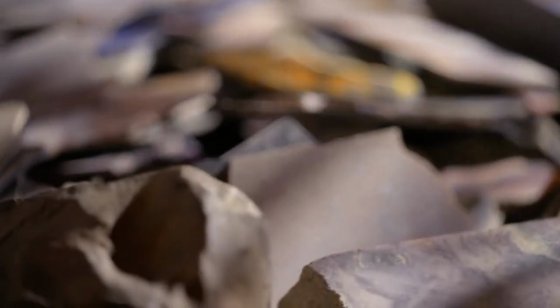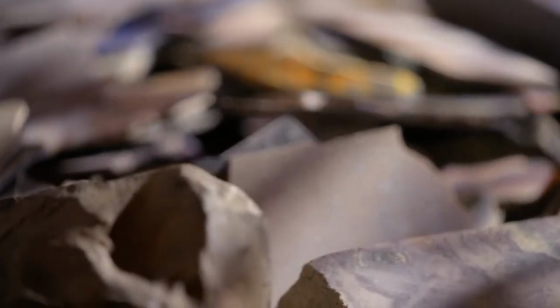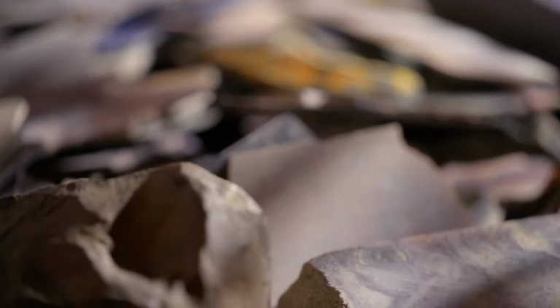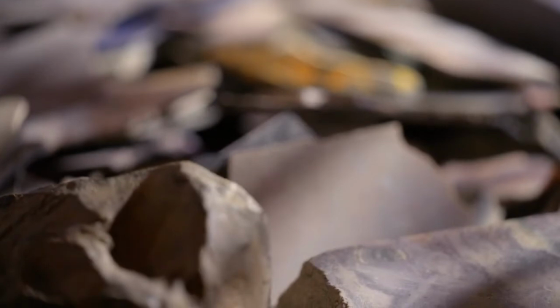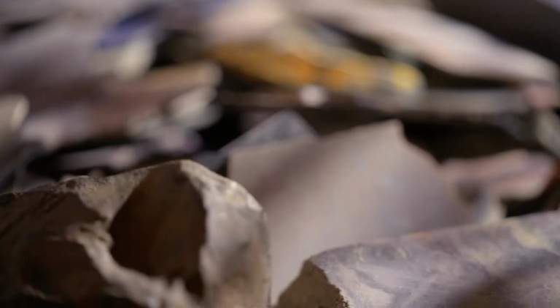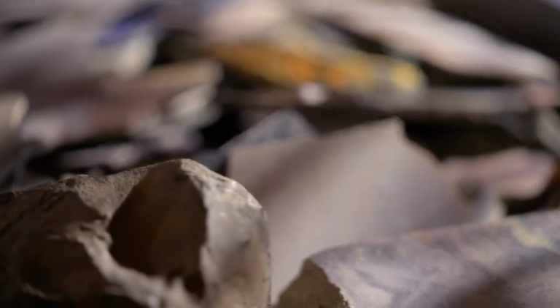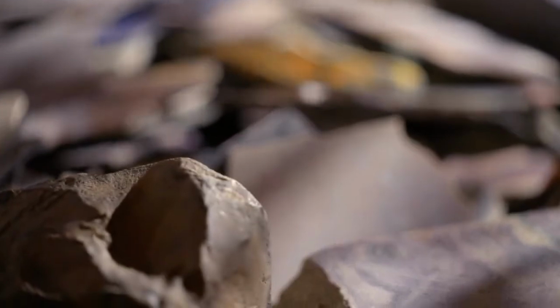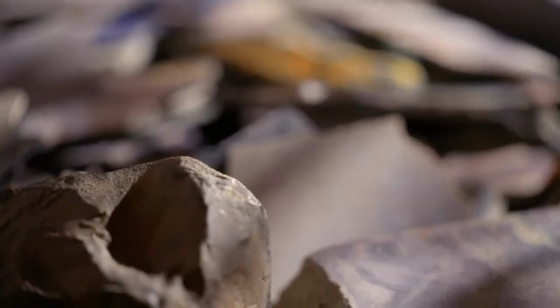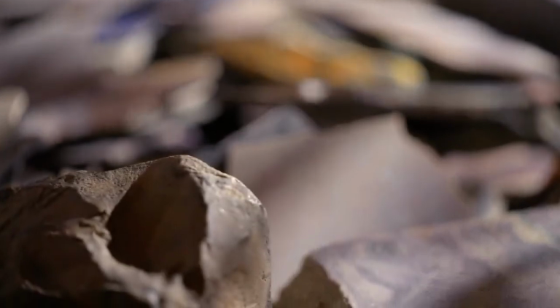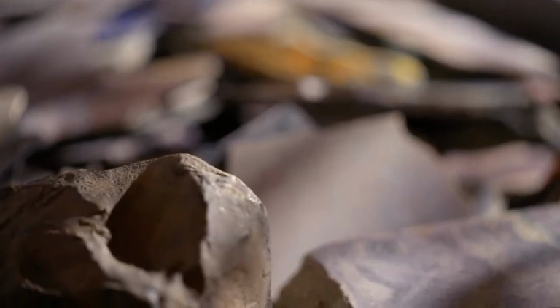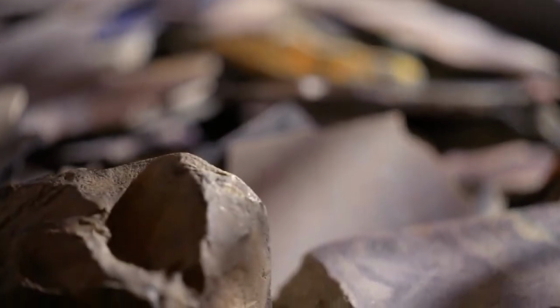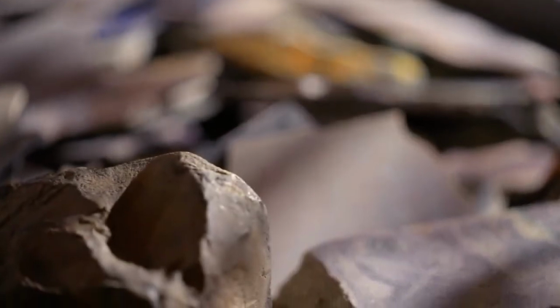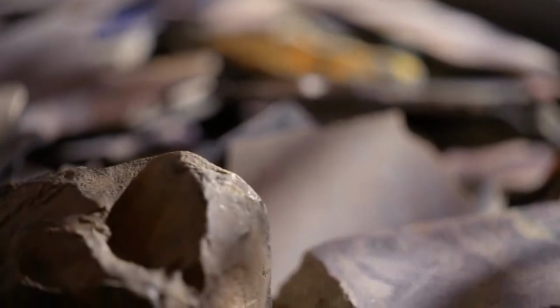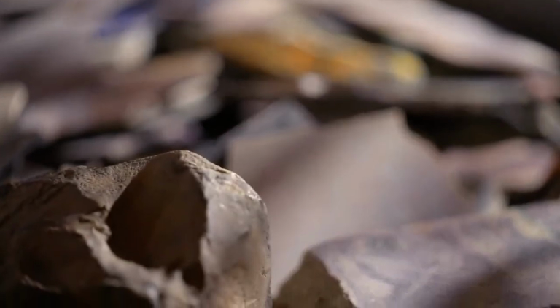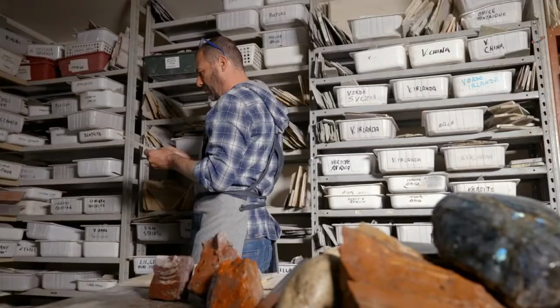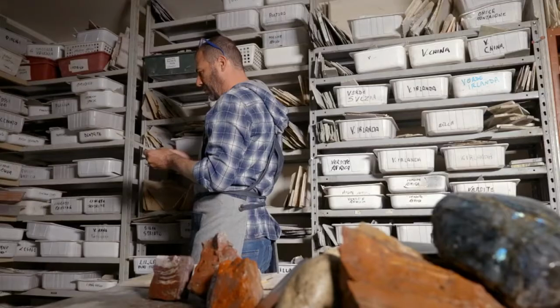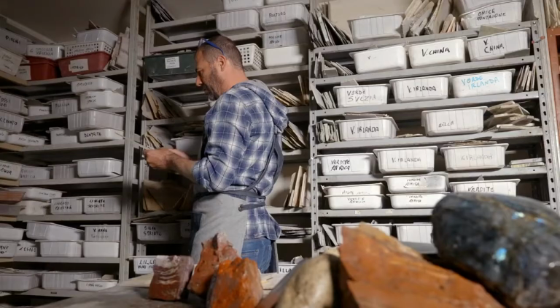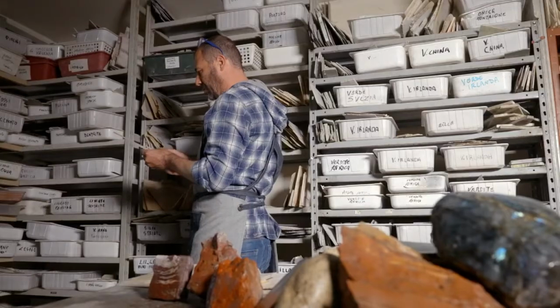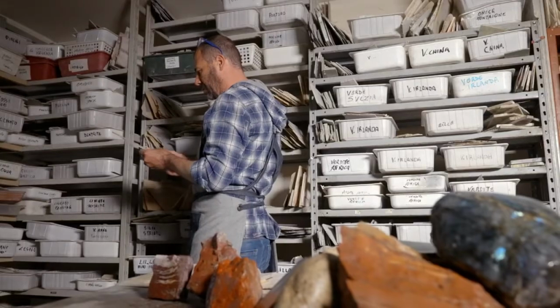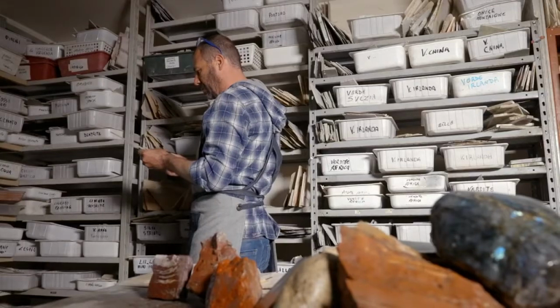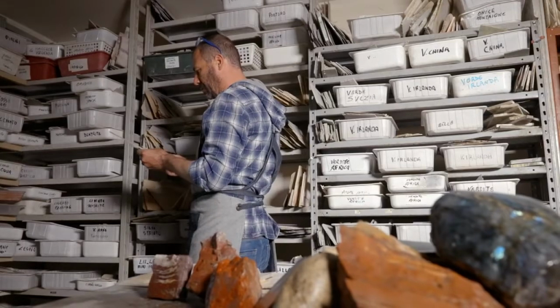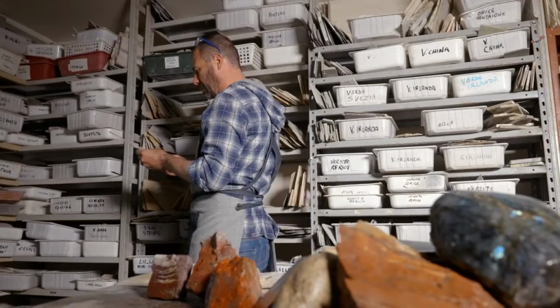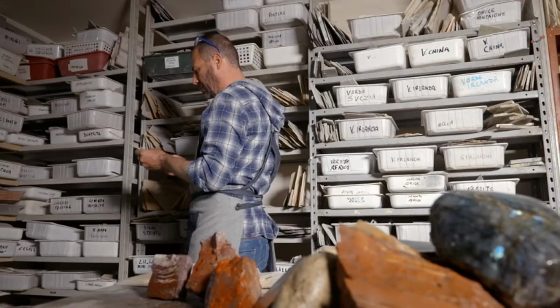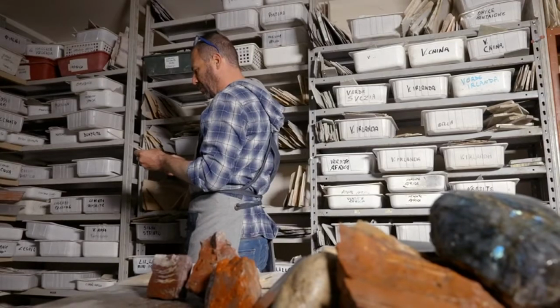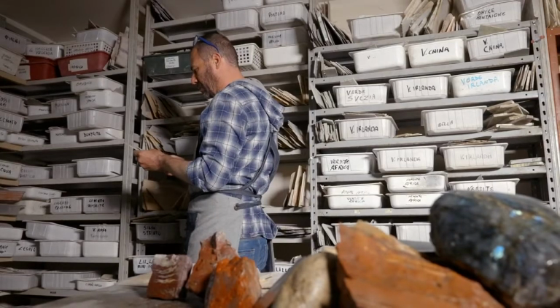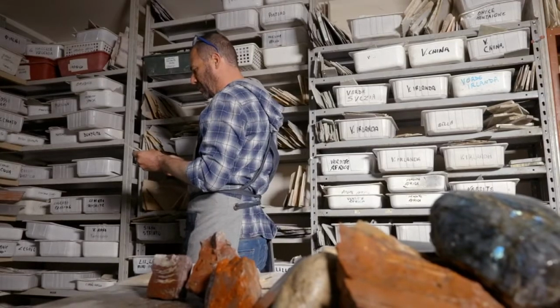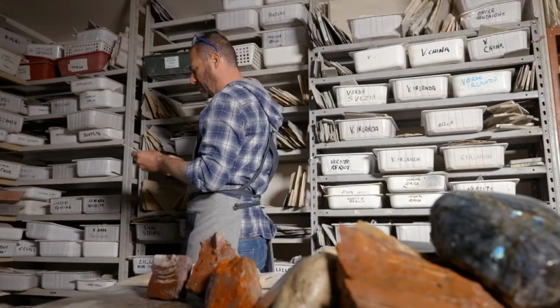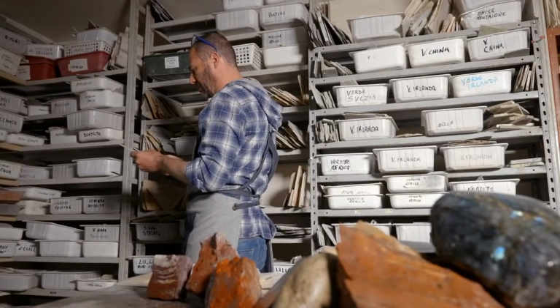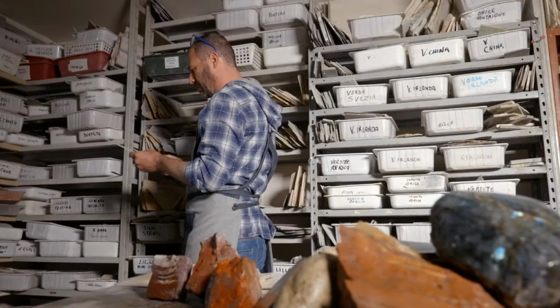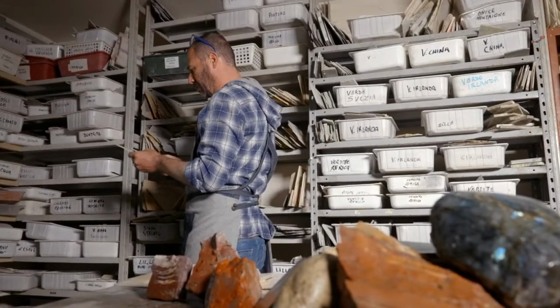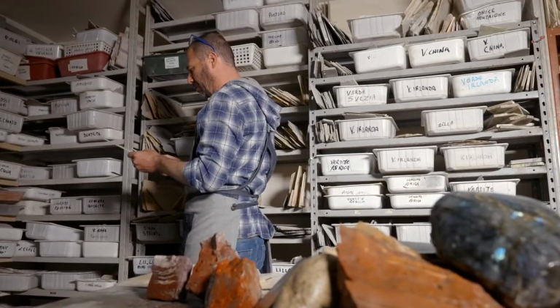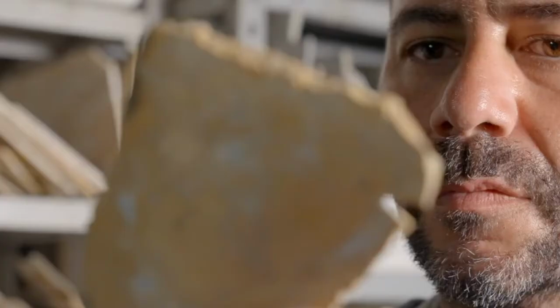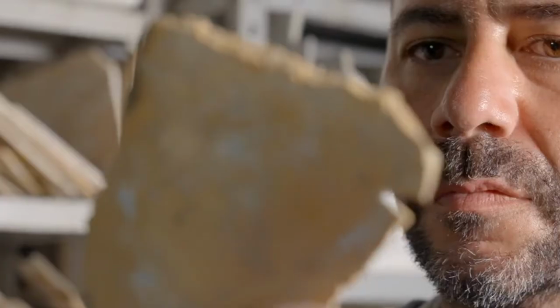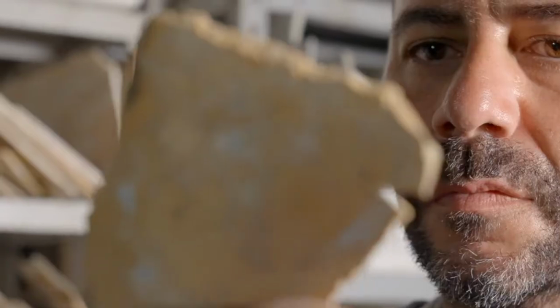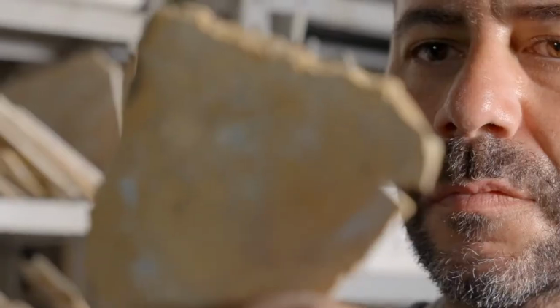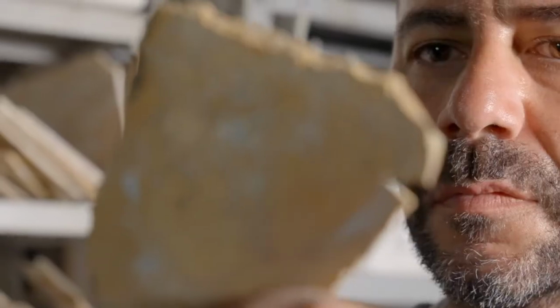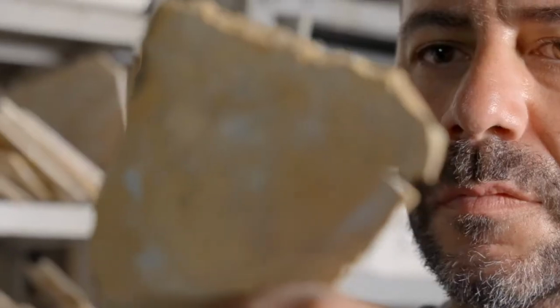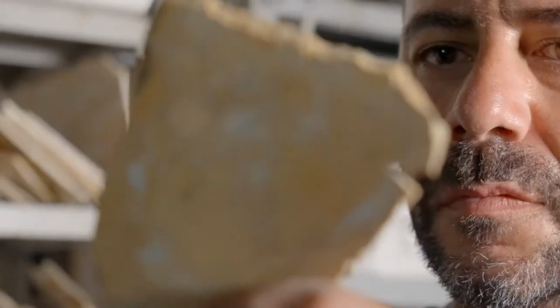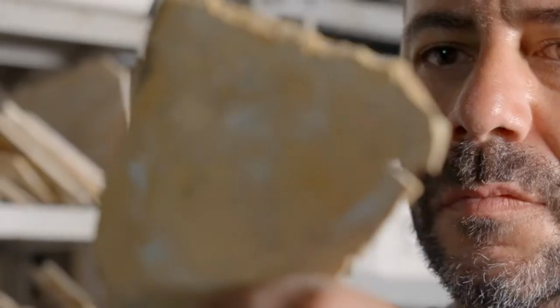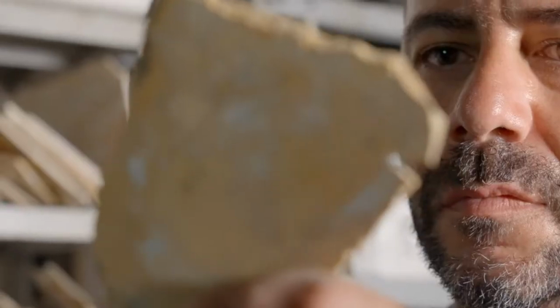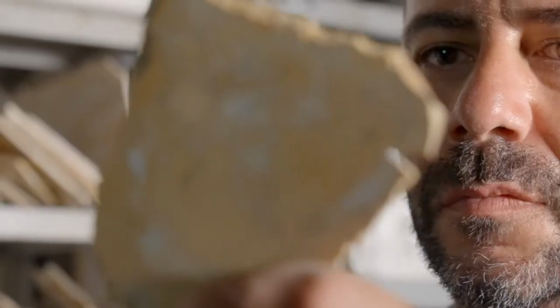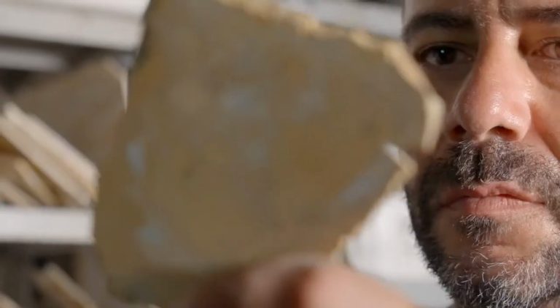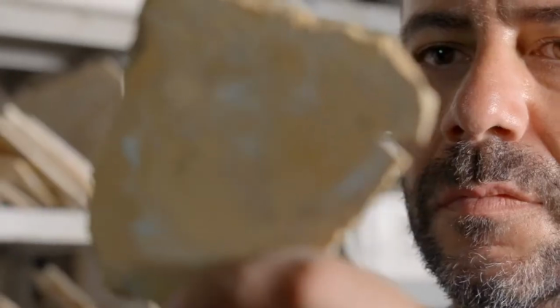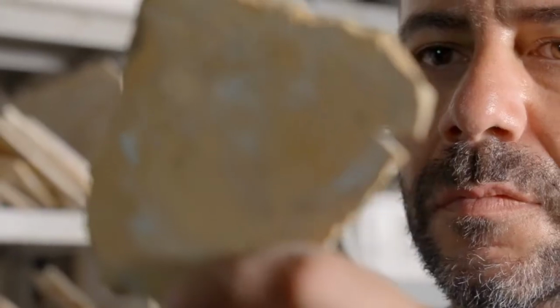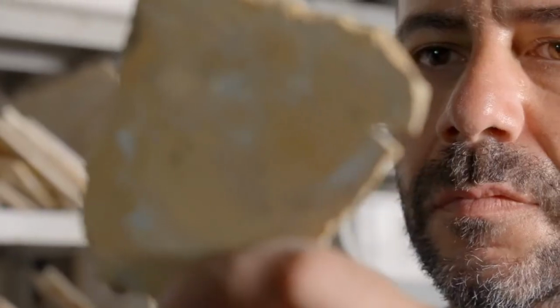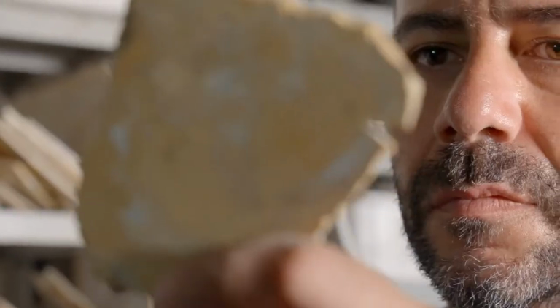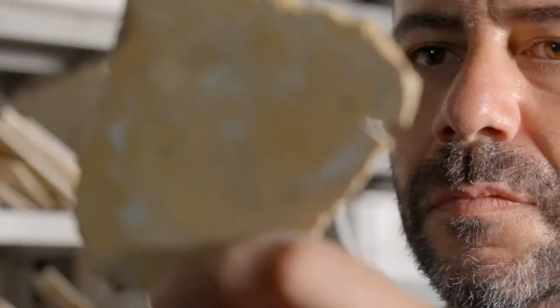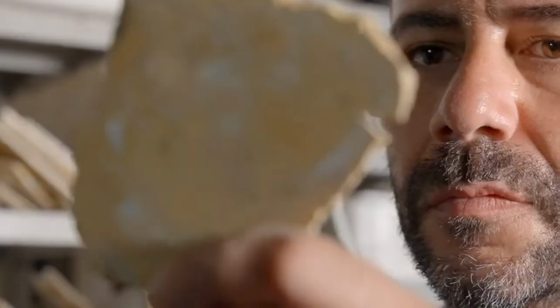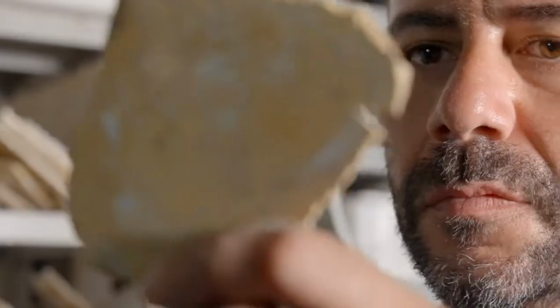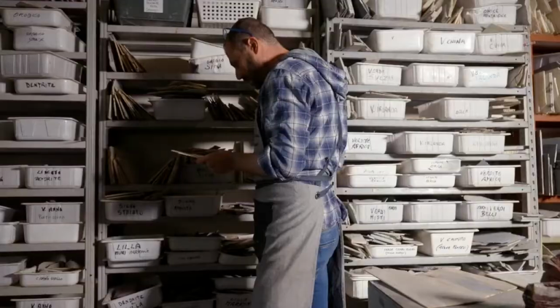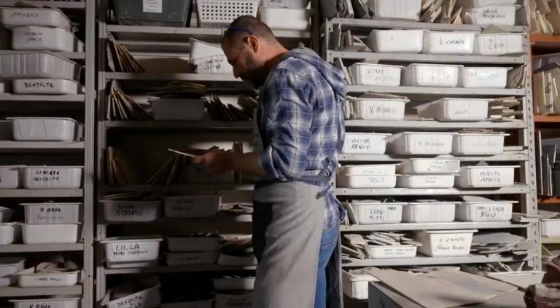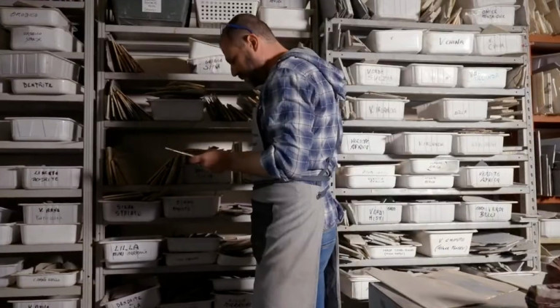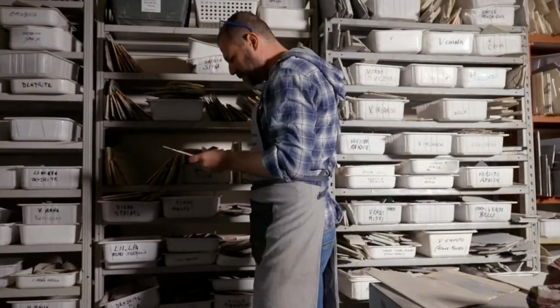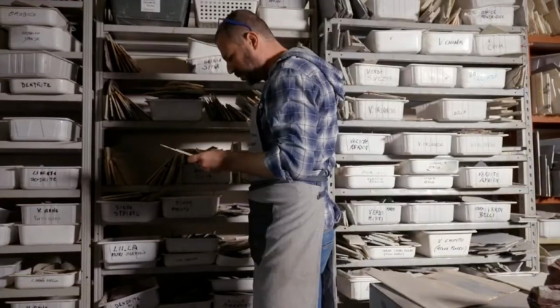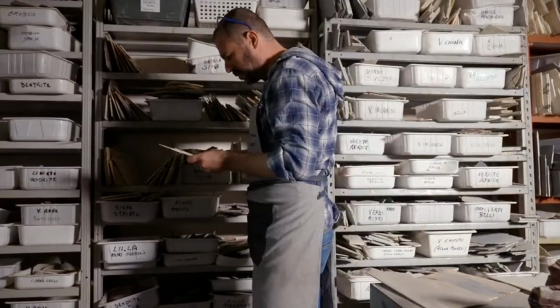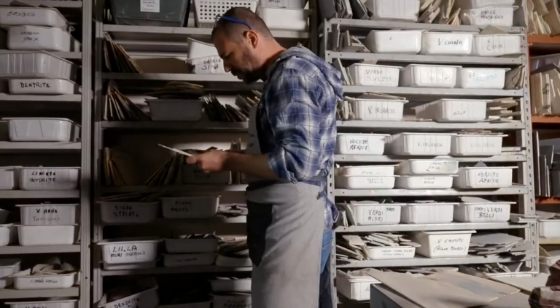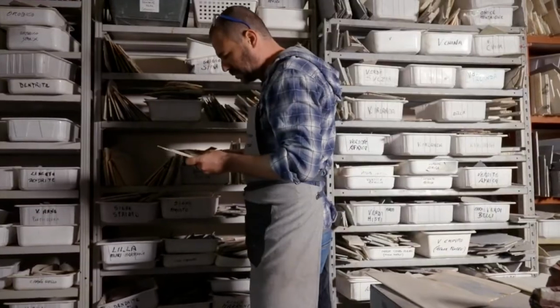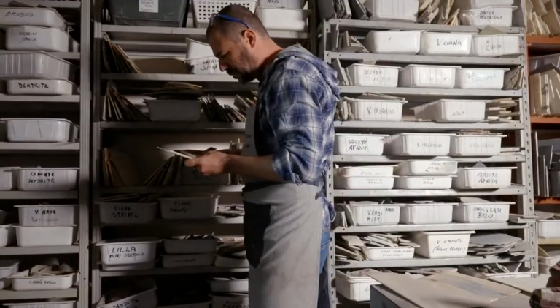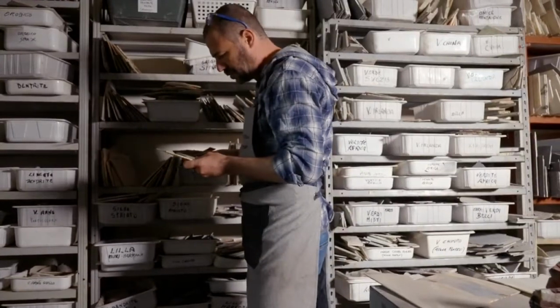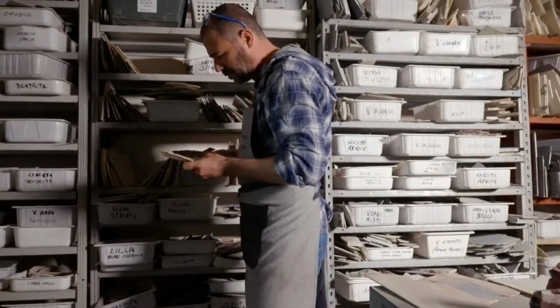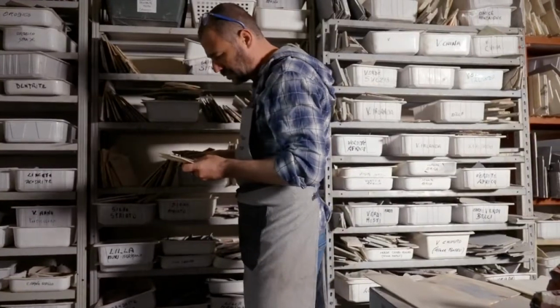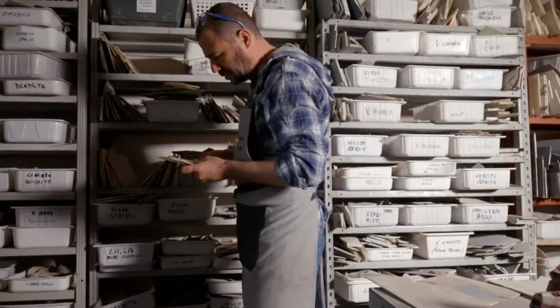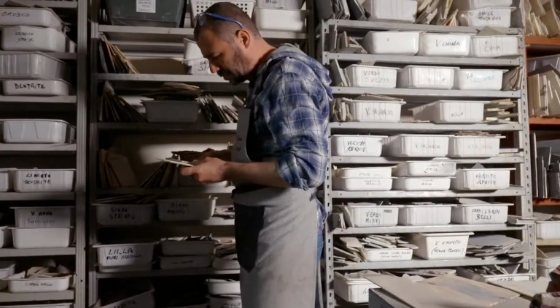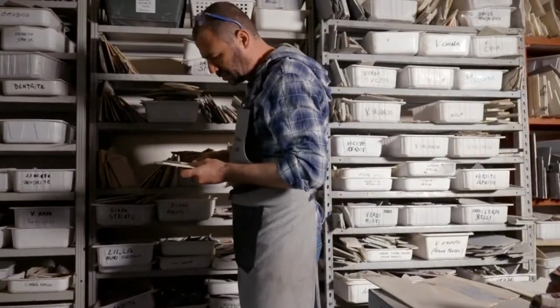Then it's time to choose the stones. He can spend up to a few months trying to find just the right color for every single spot.